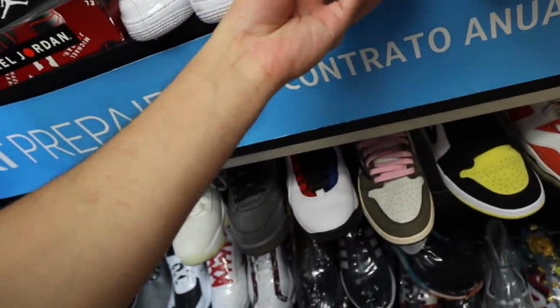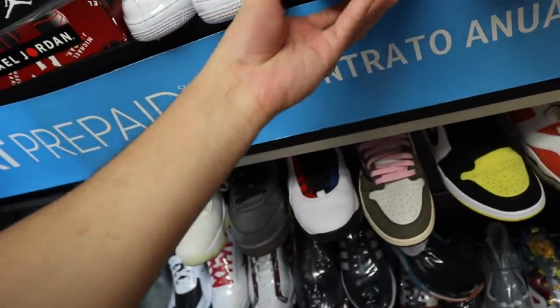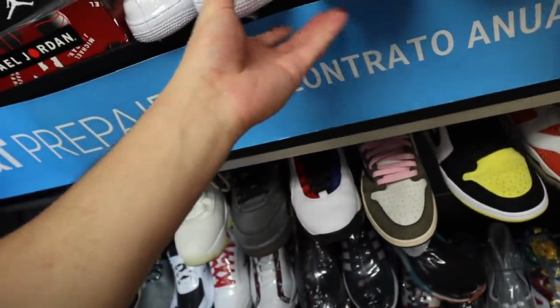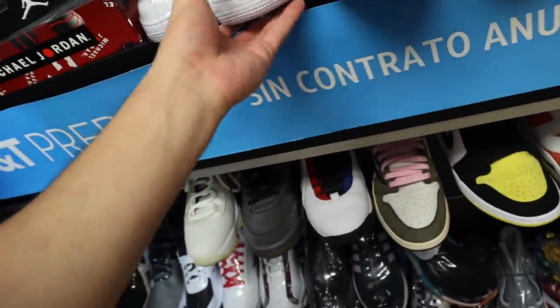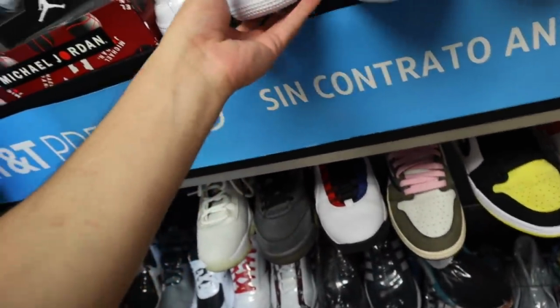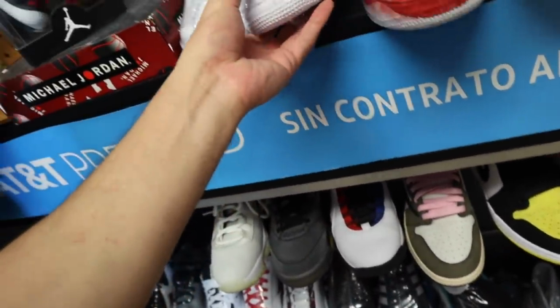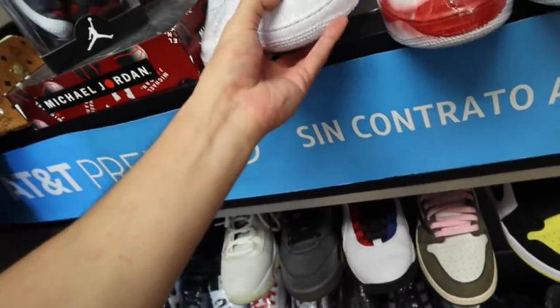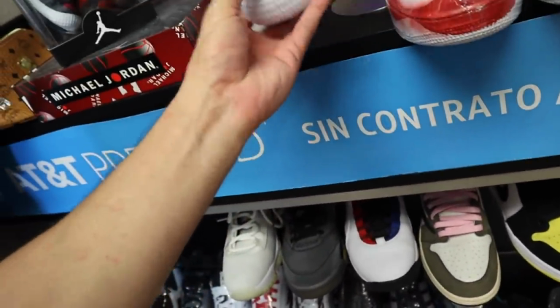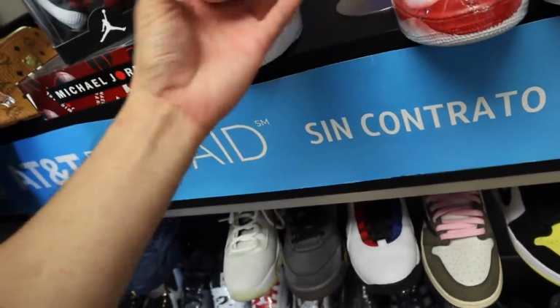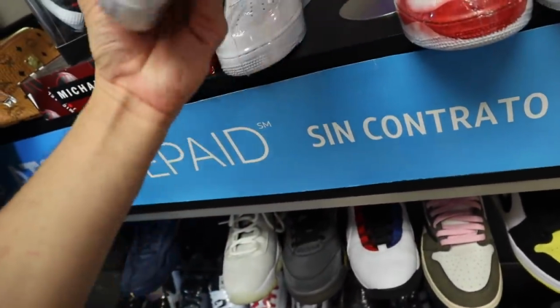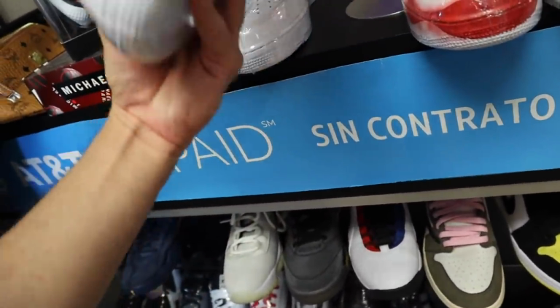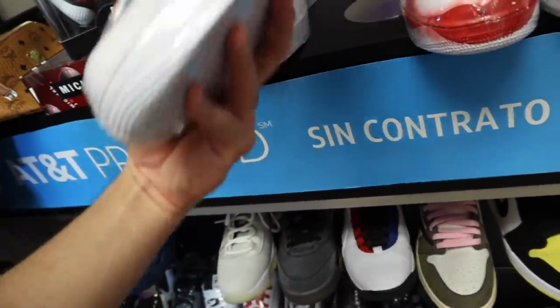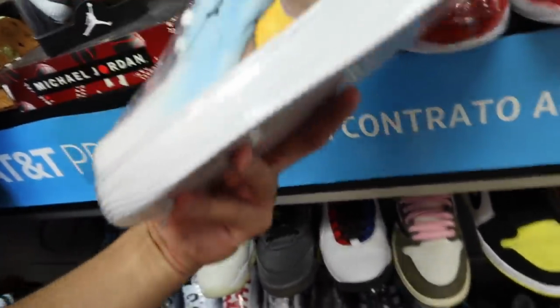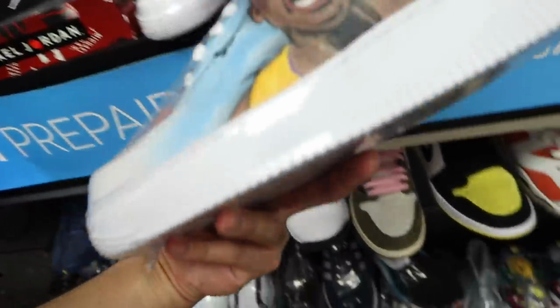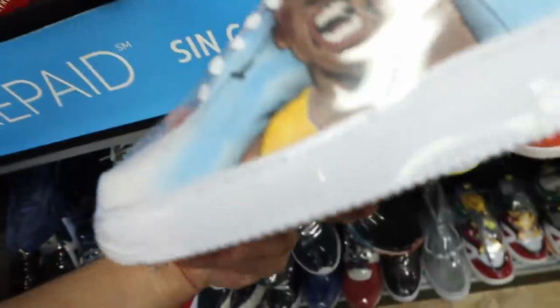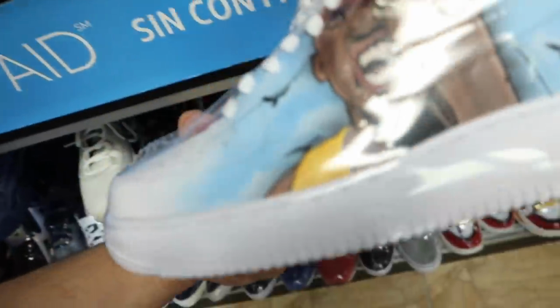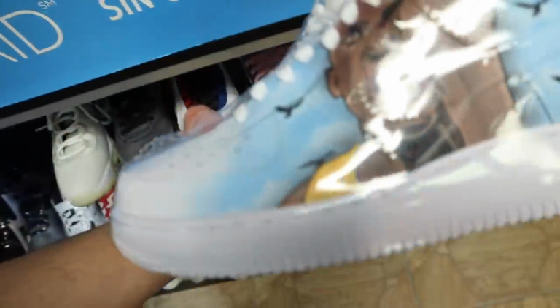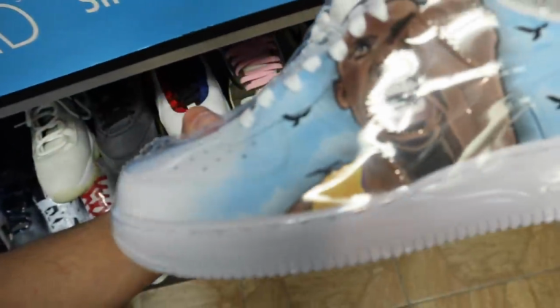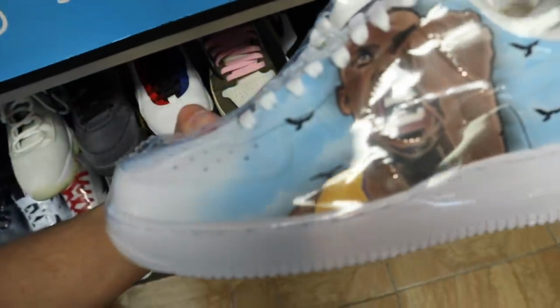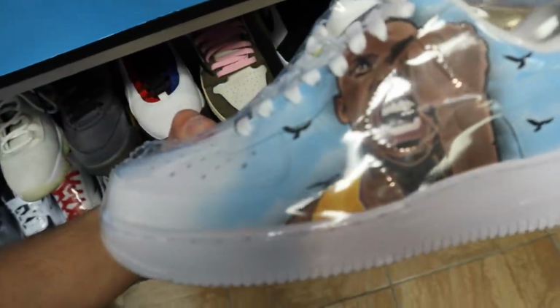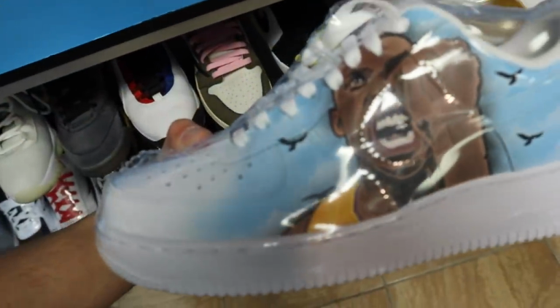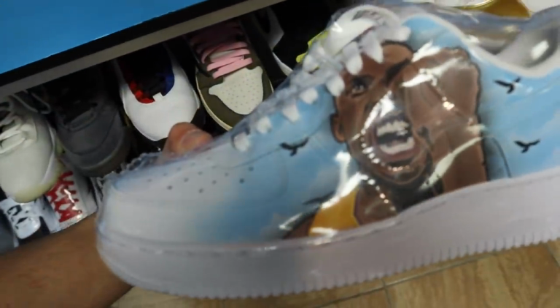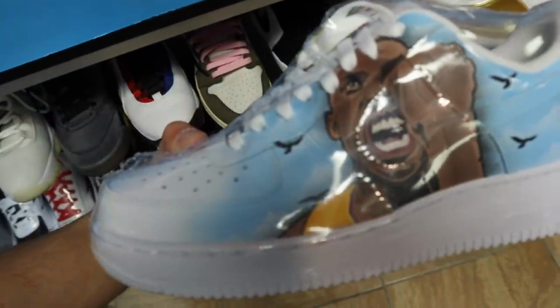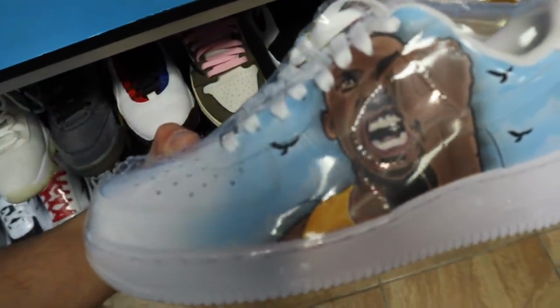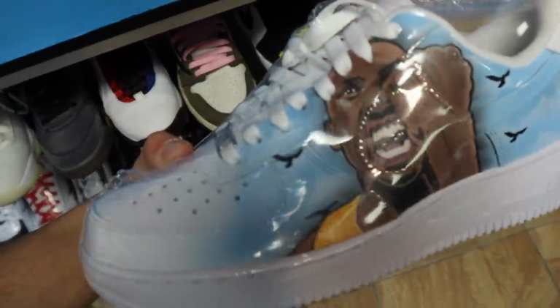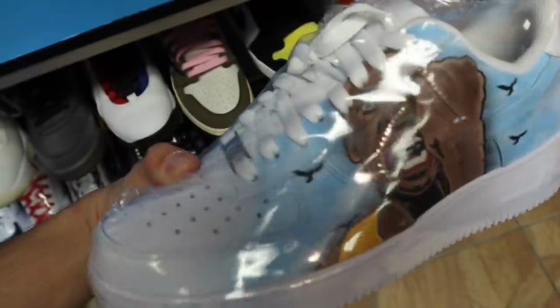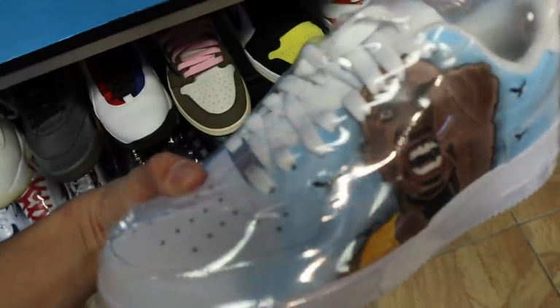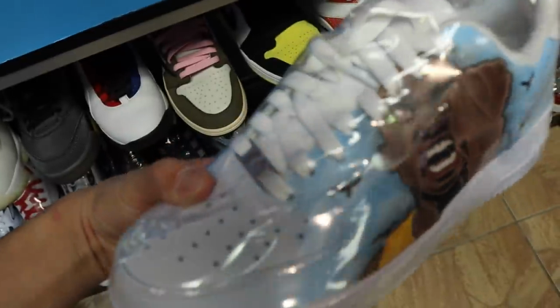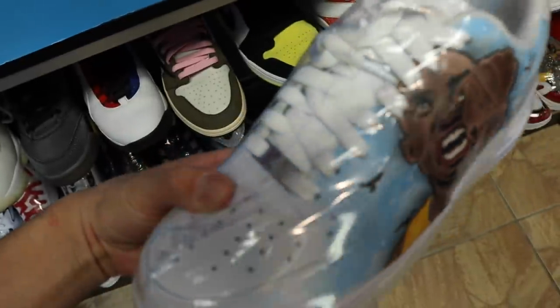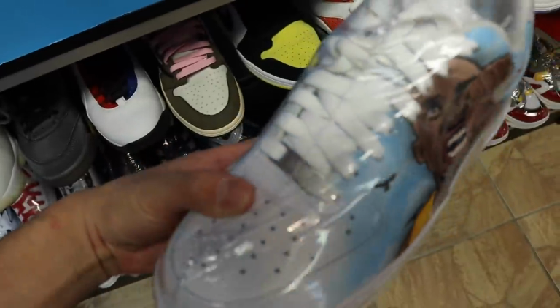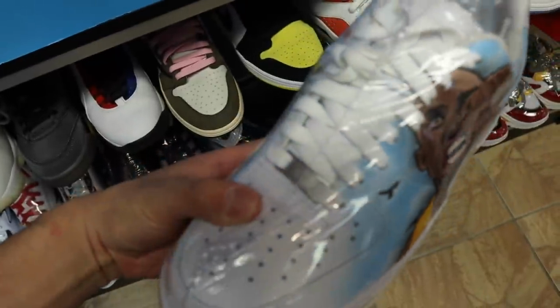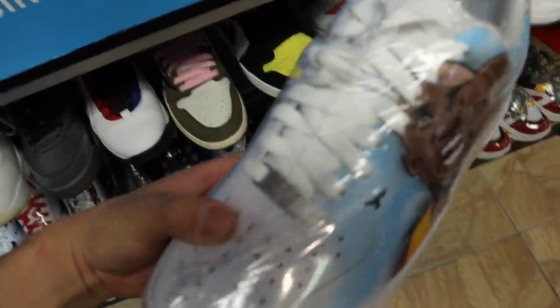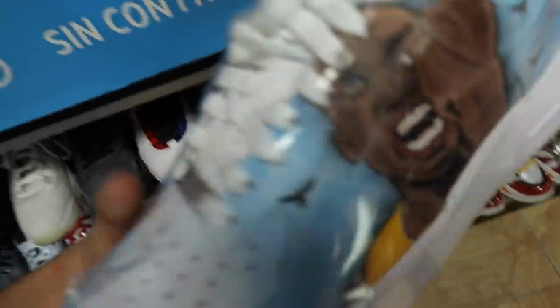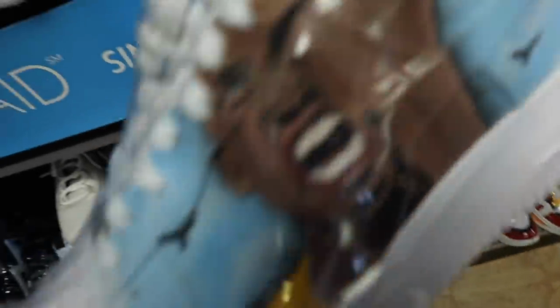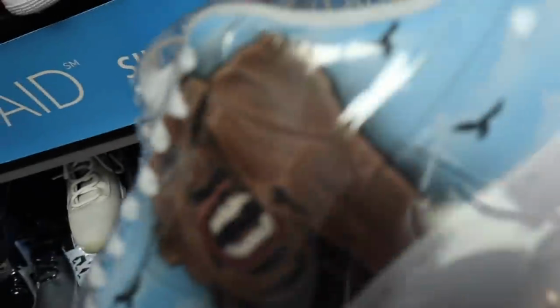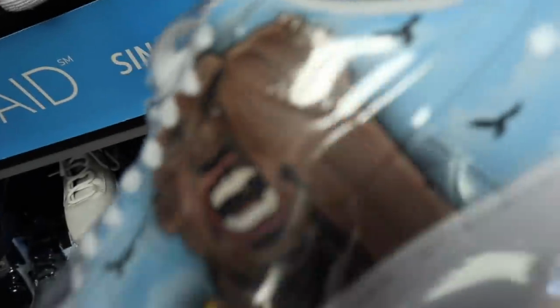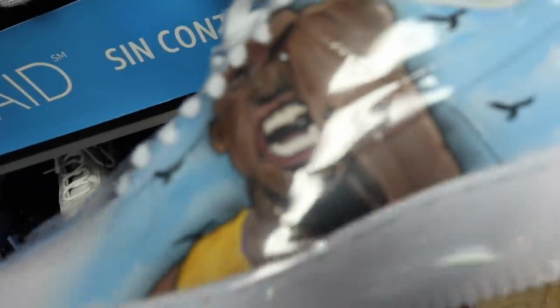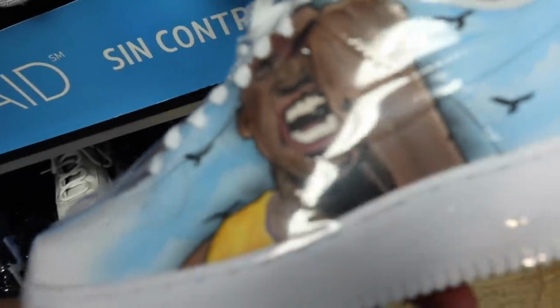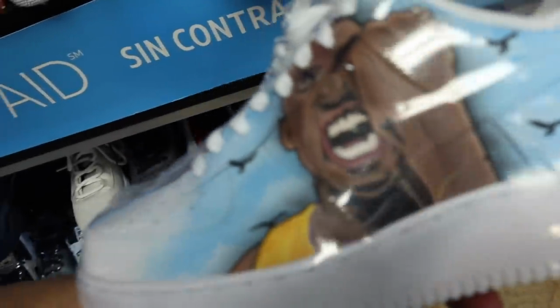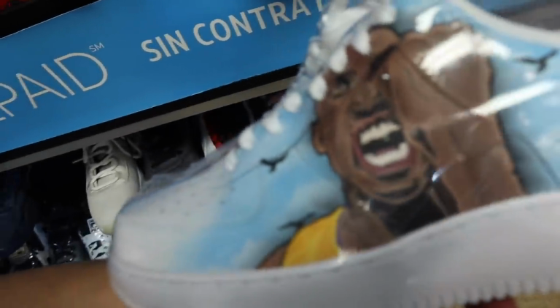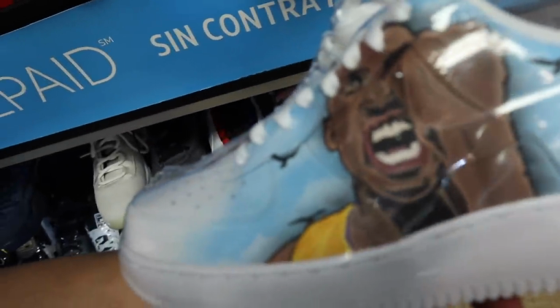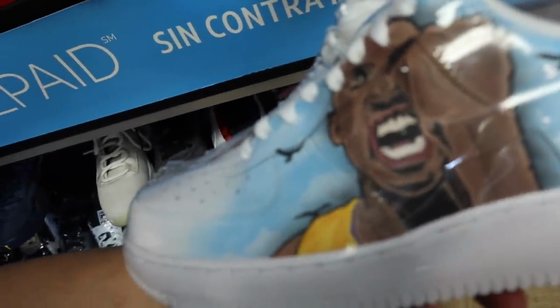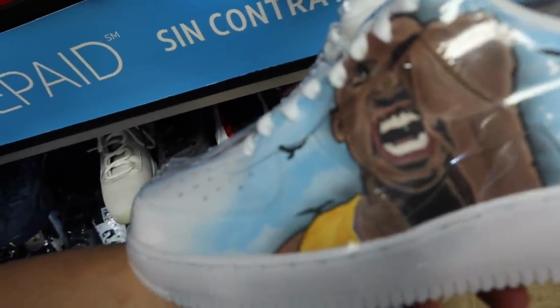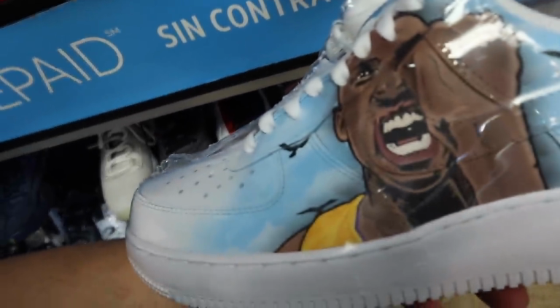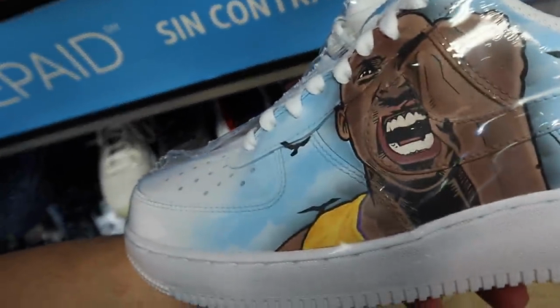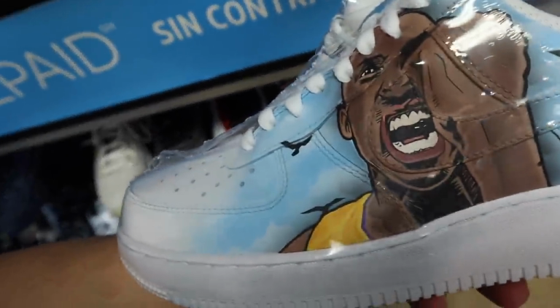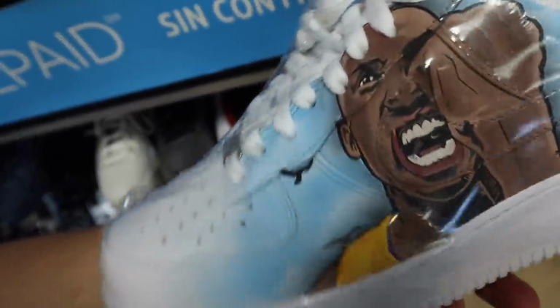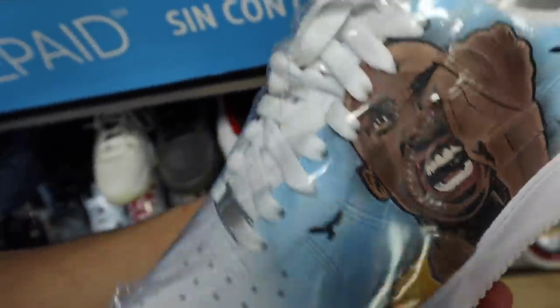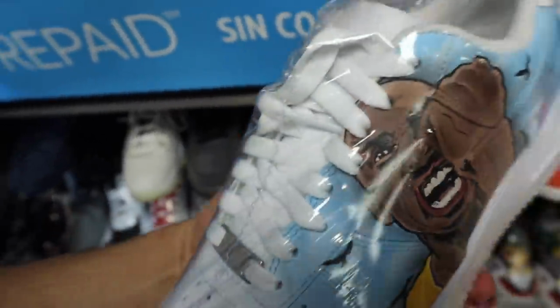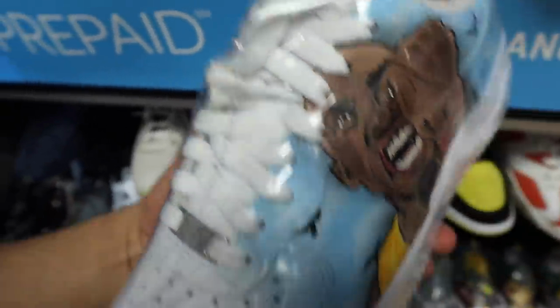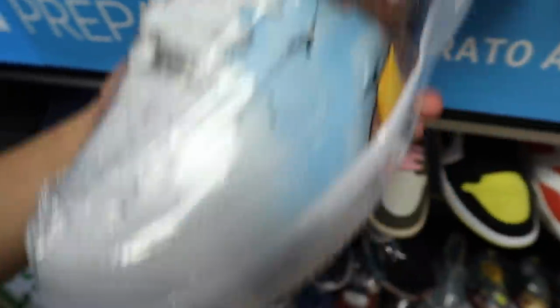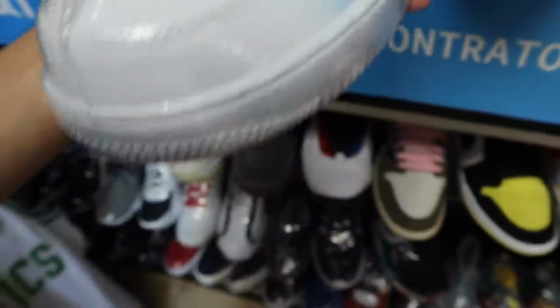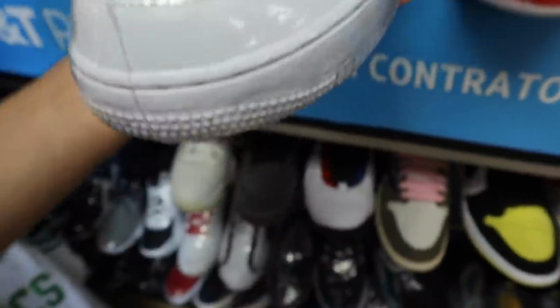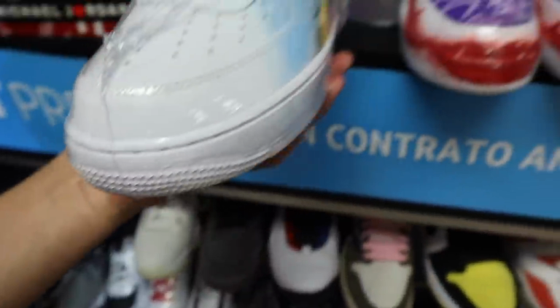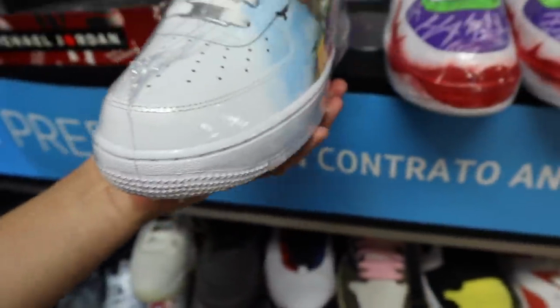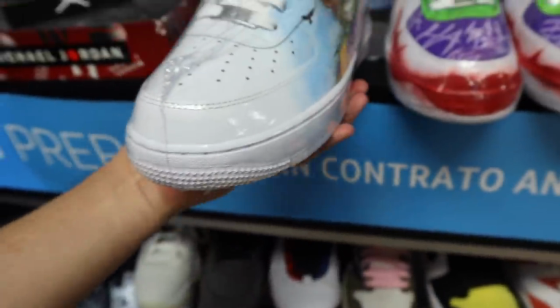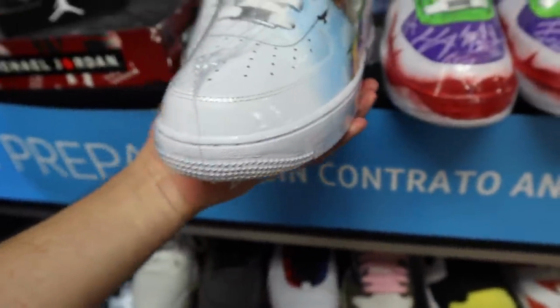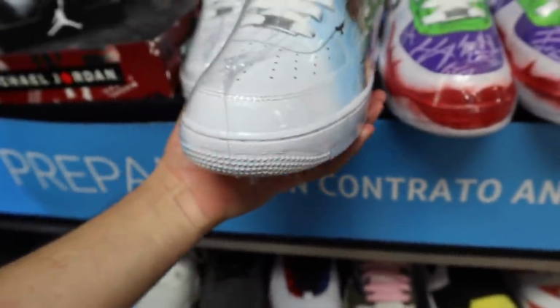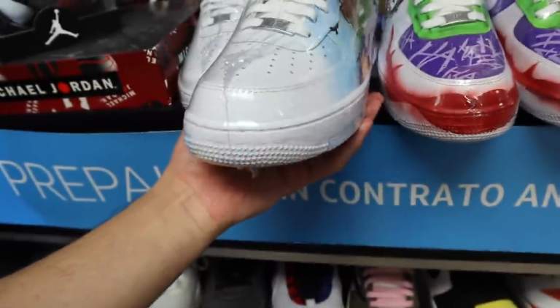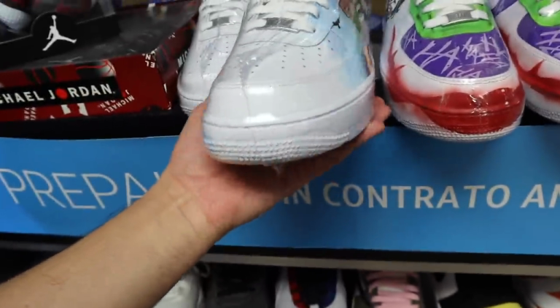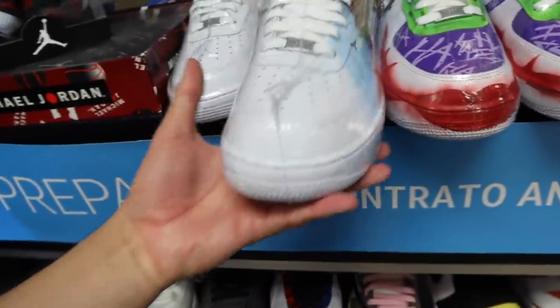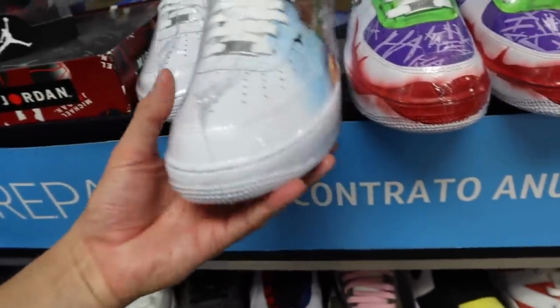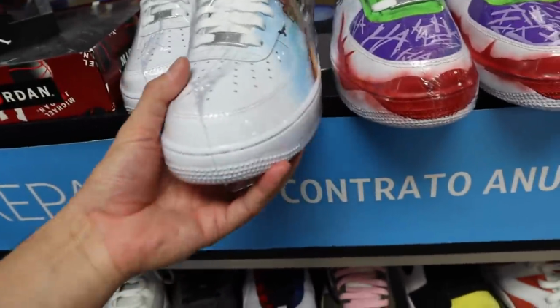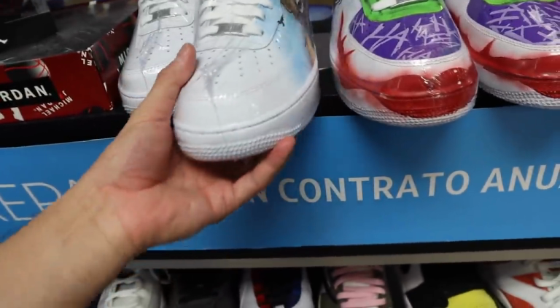They're Kobes too? Yeah. This is actually pretty dope, man. Whoever got these done has got some talent, man.